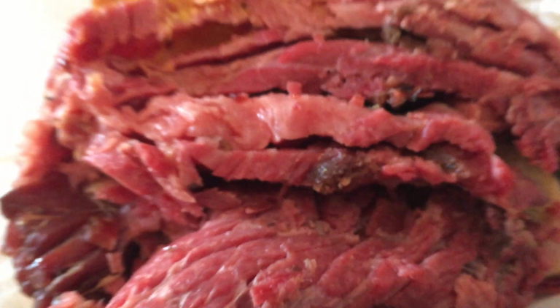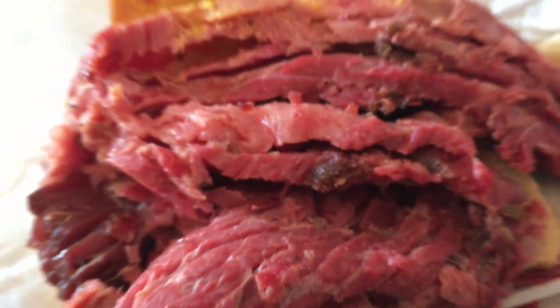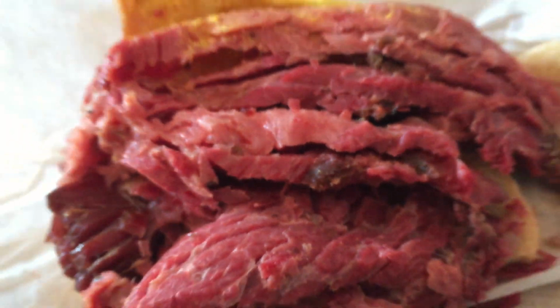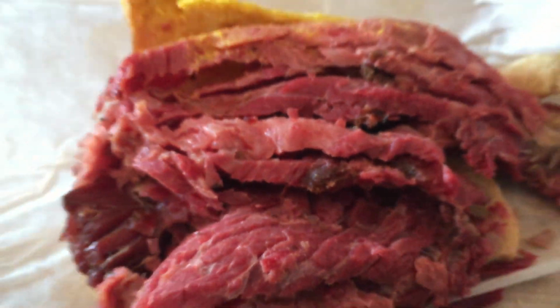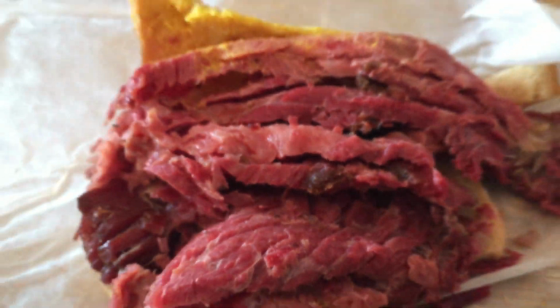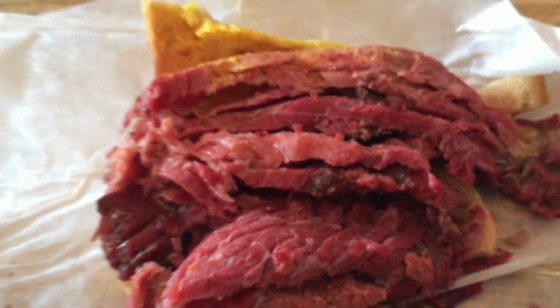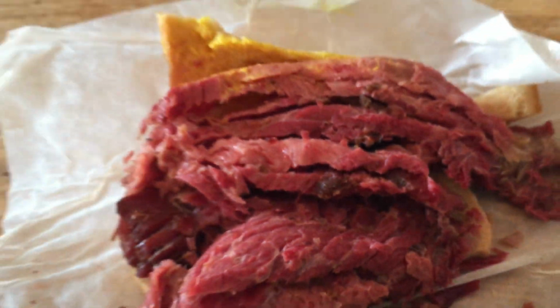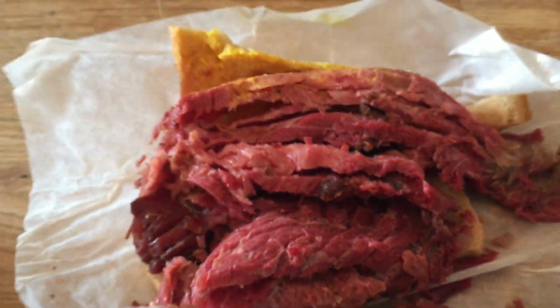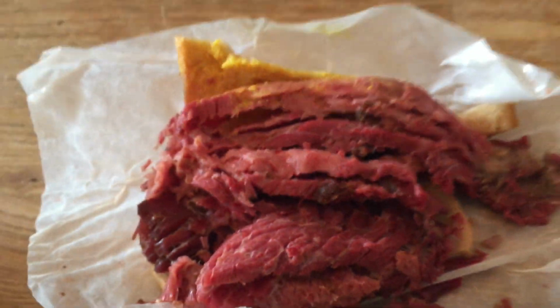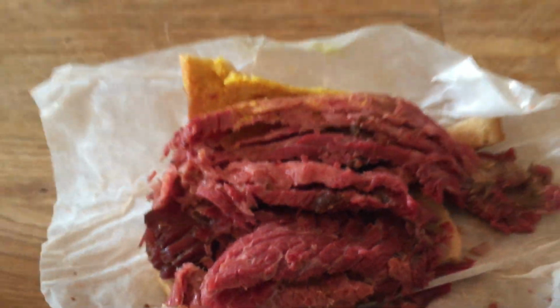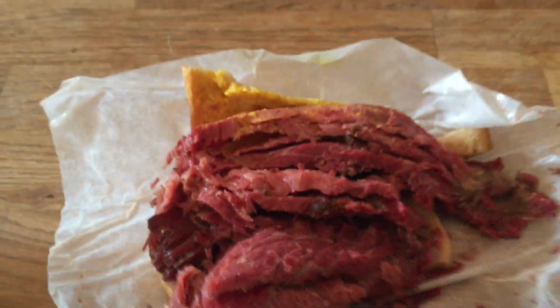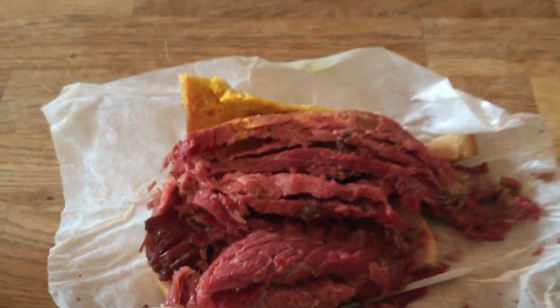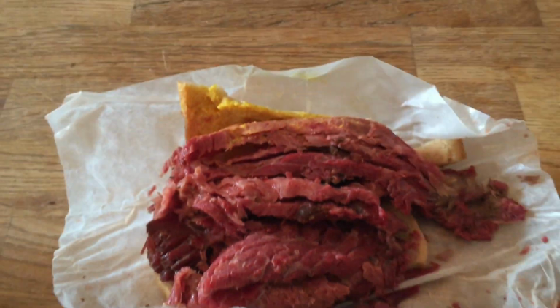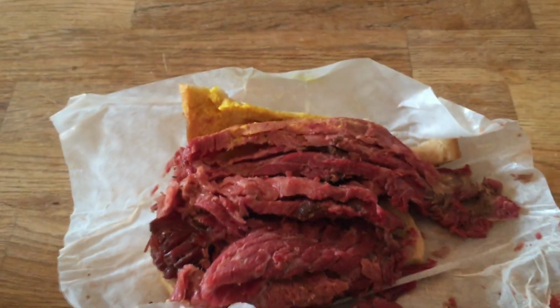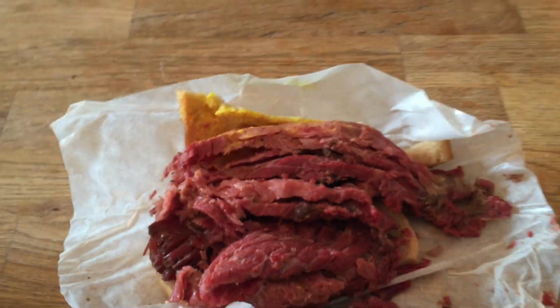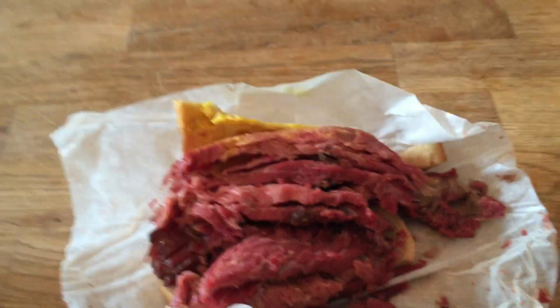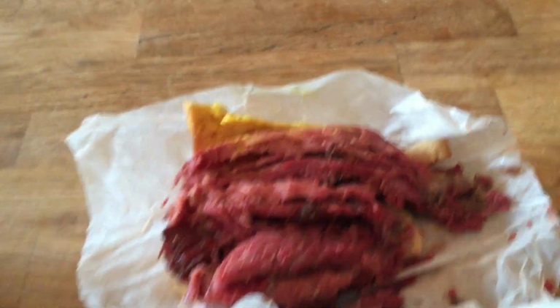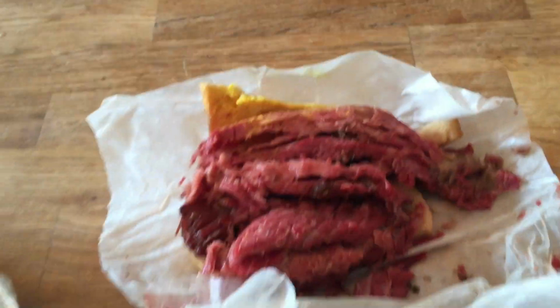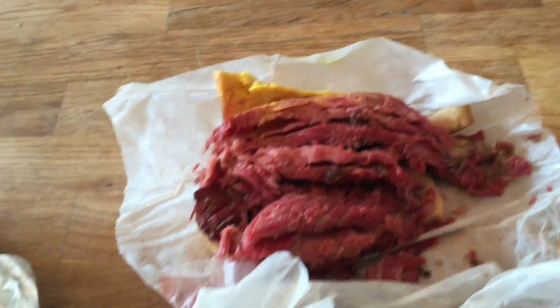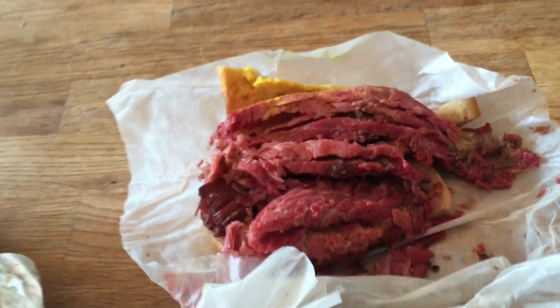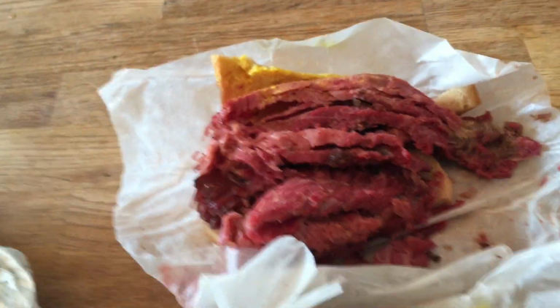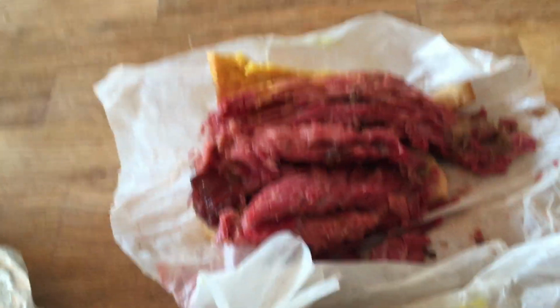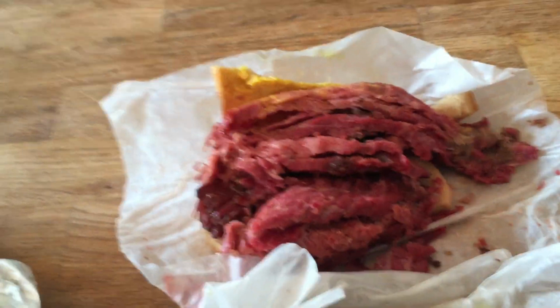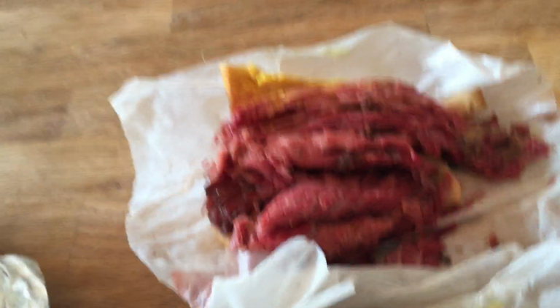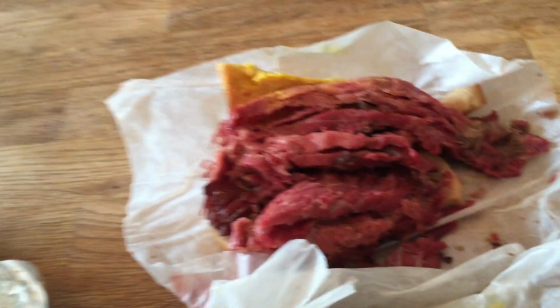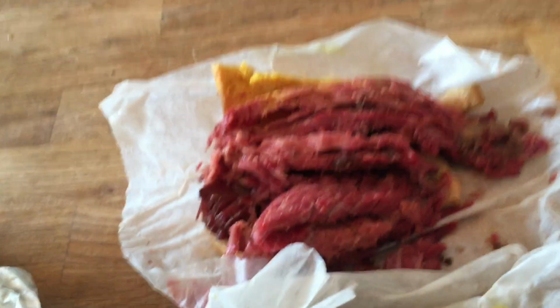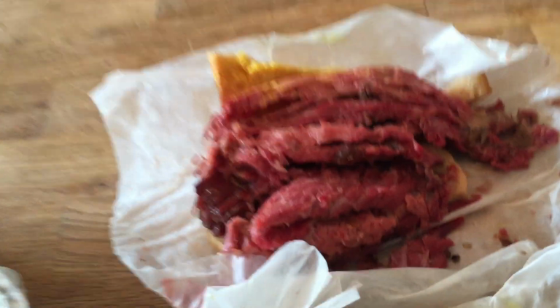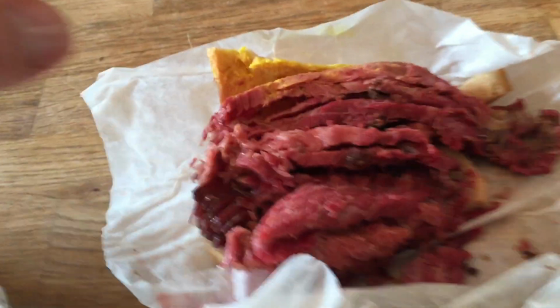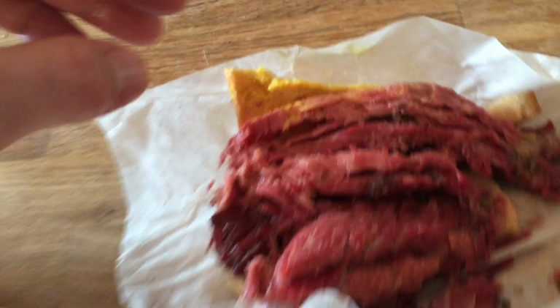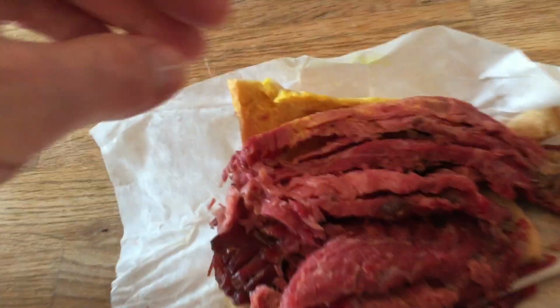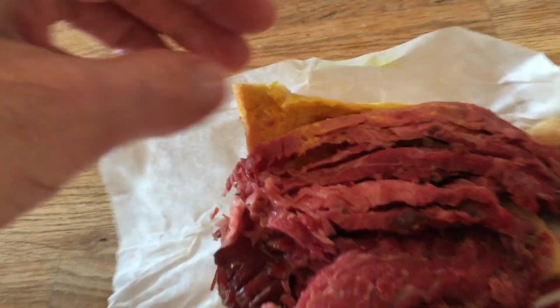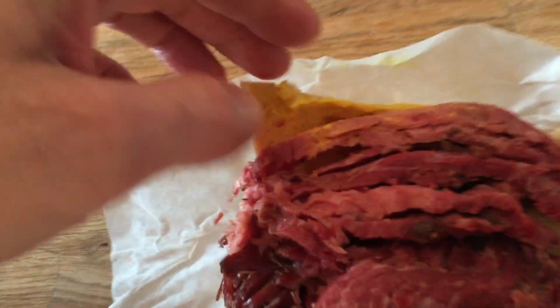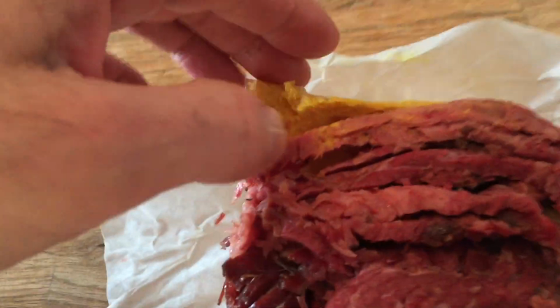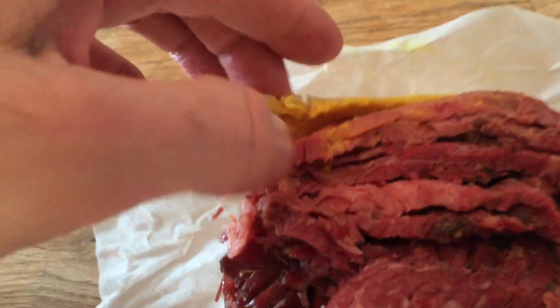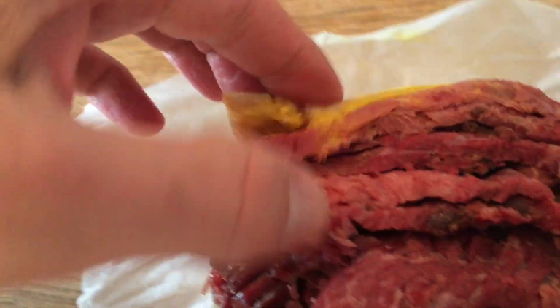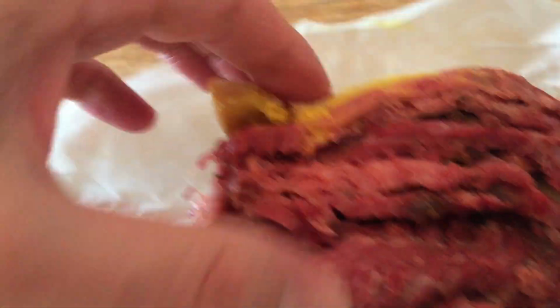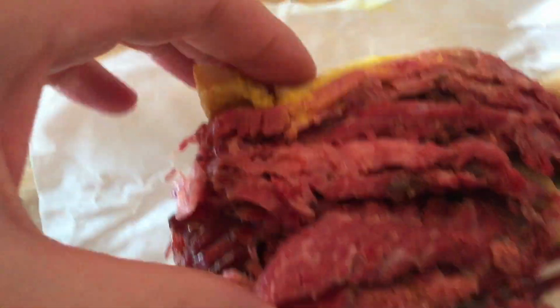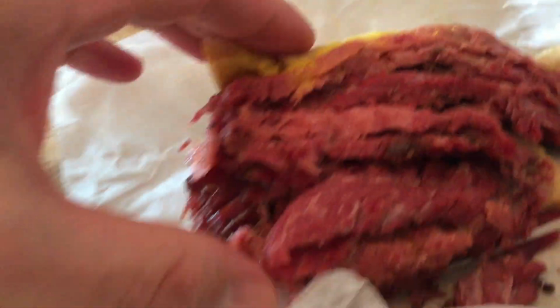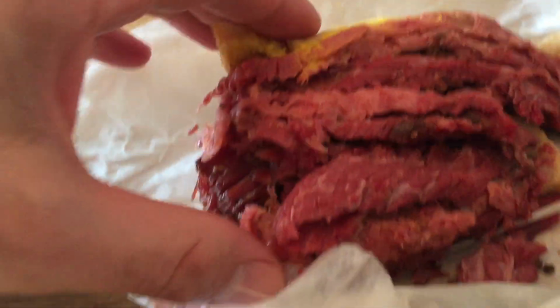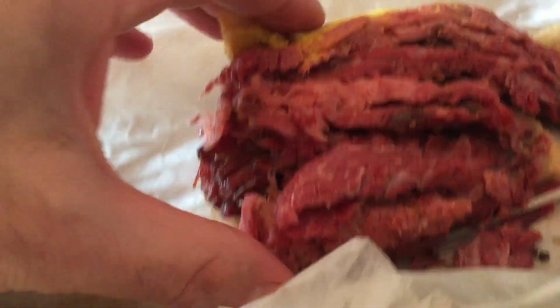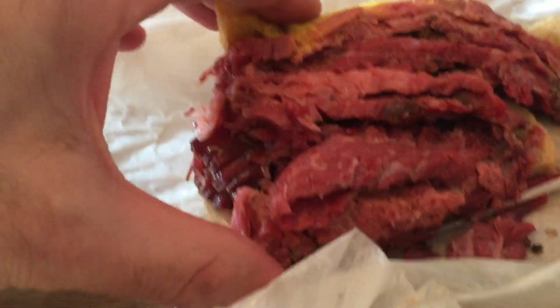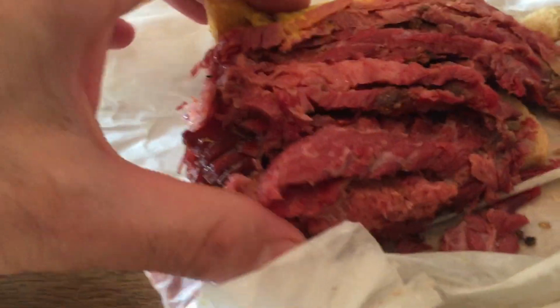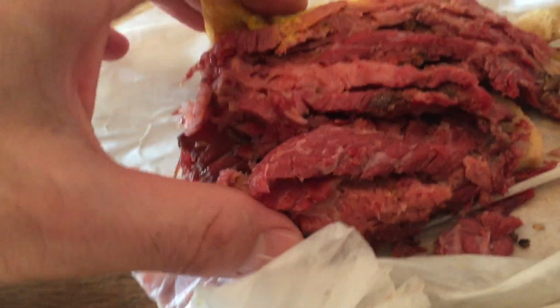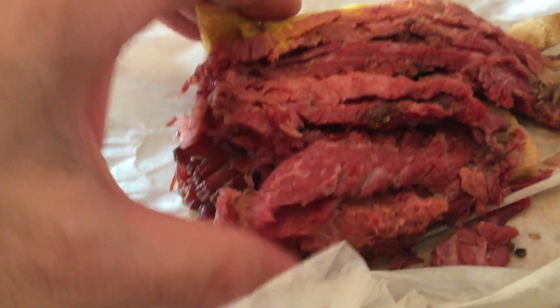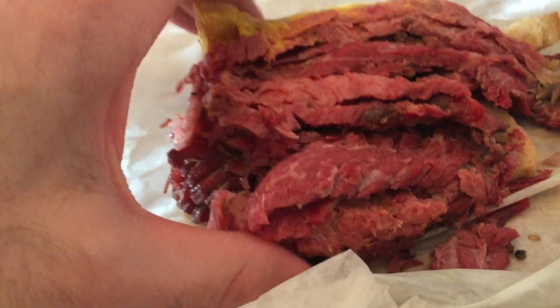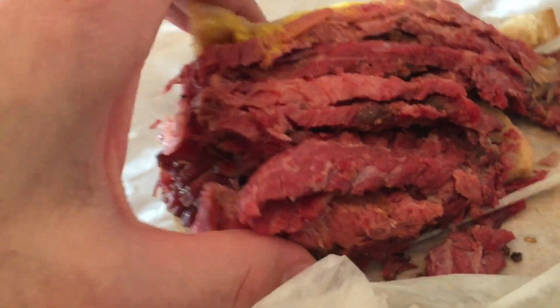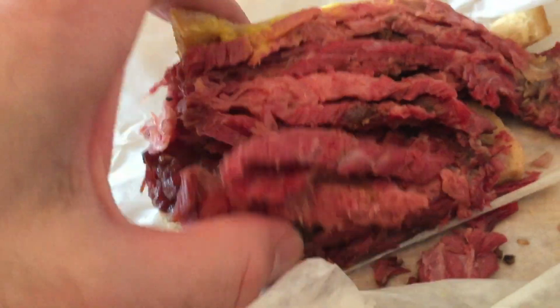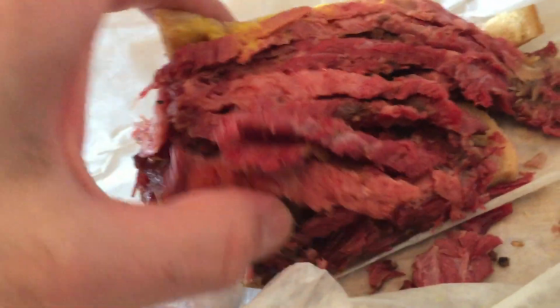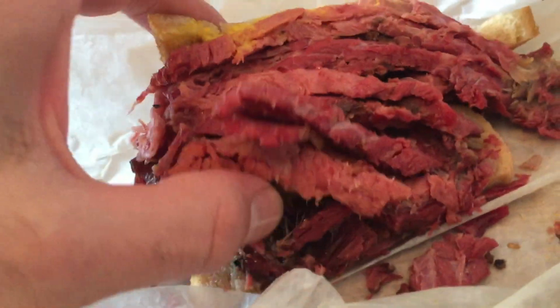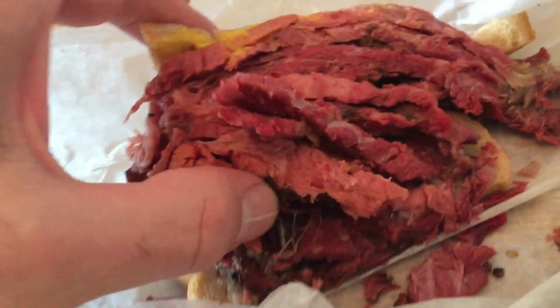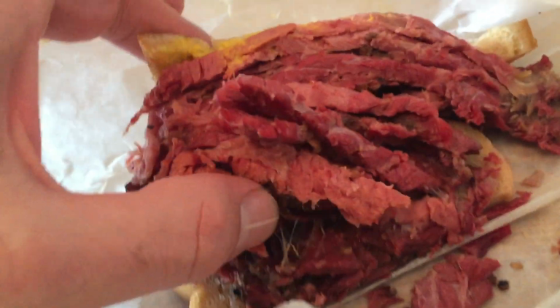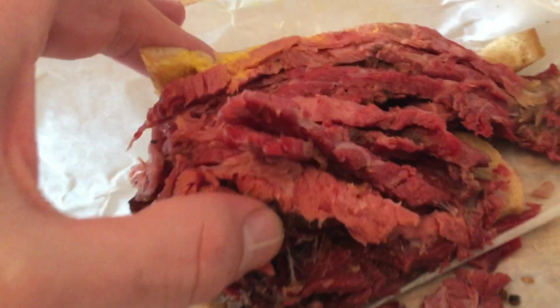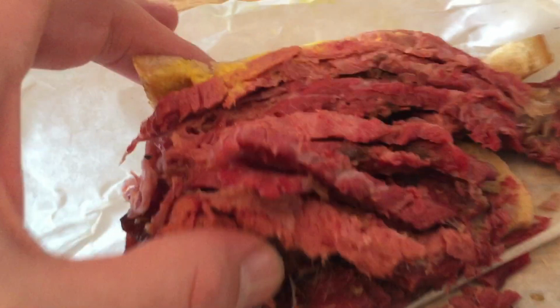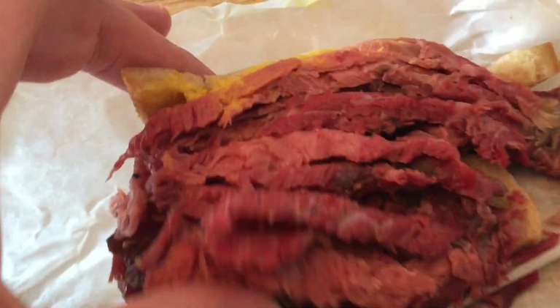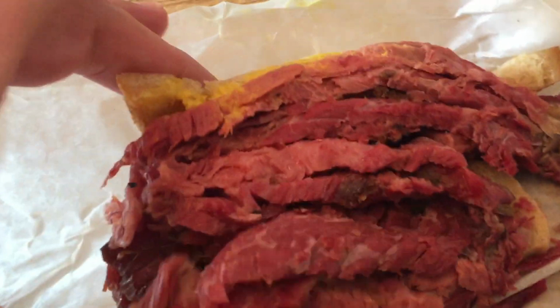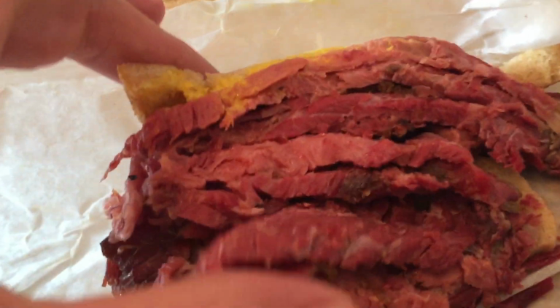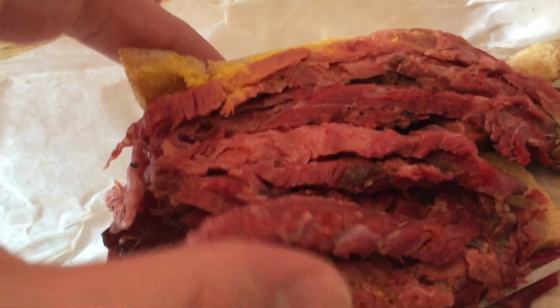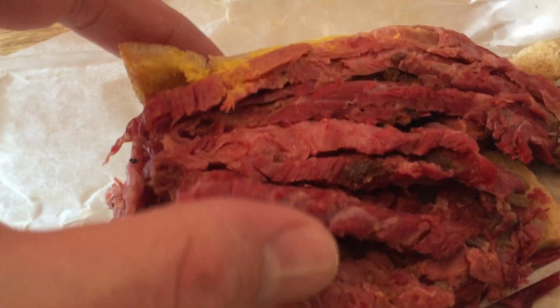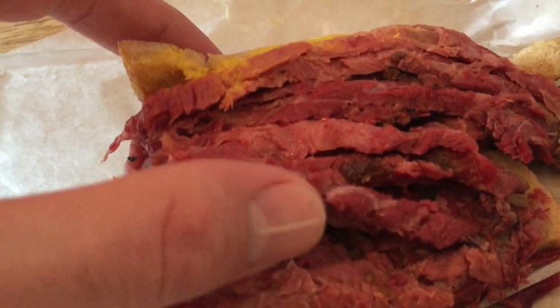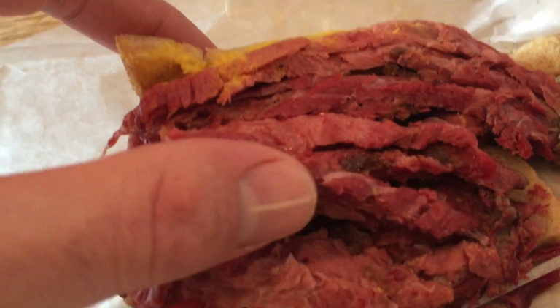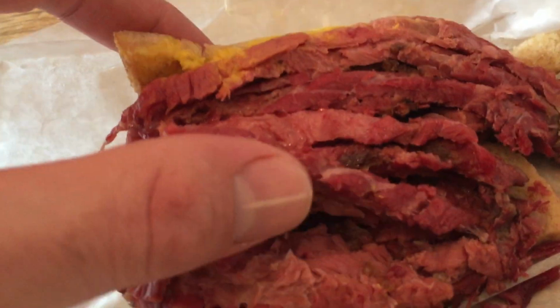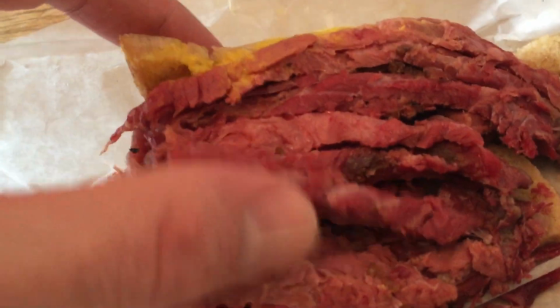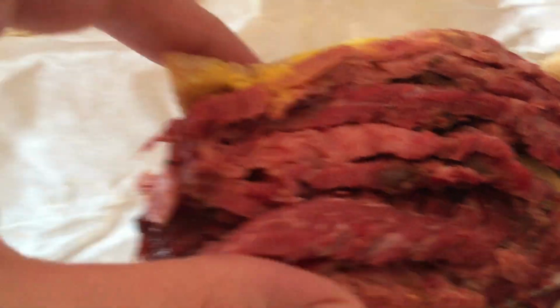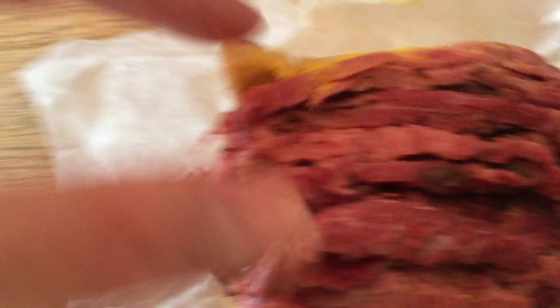Hello my friends. Let's do a little close-up again so you can see a little better look. This is the Schwartz's sandwich. See that?